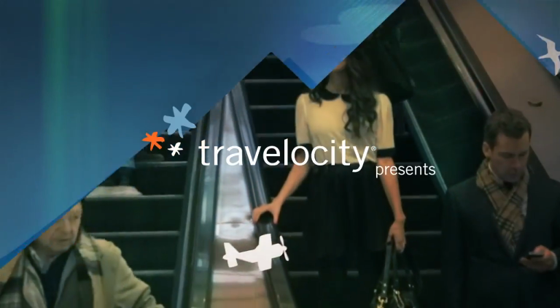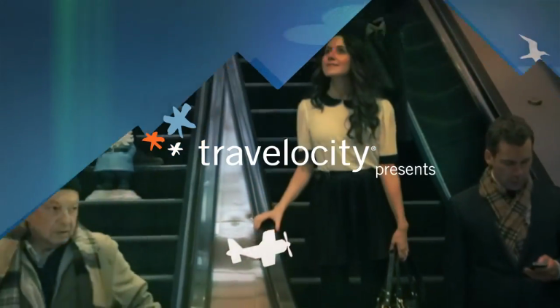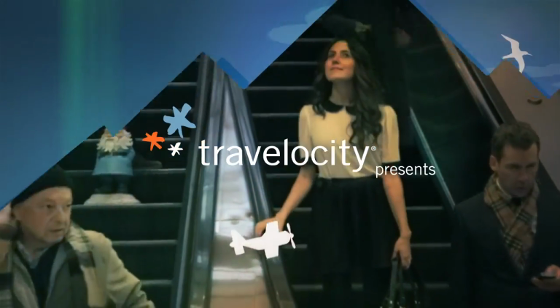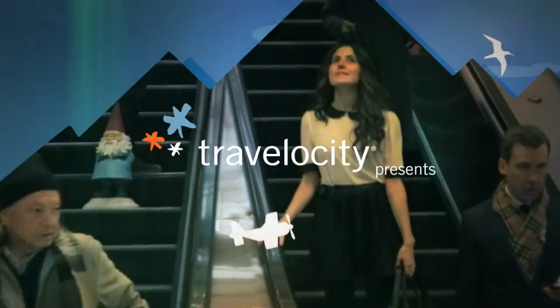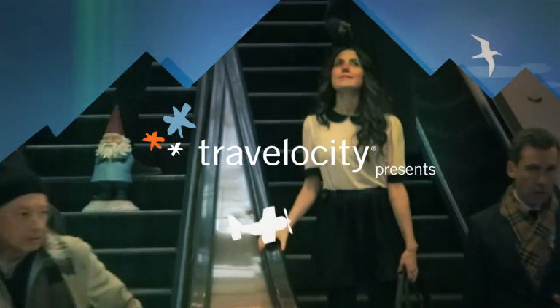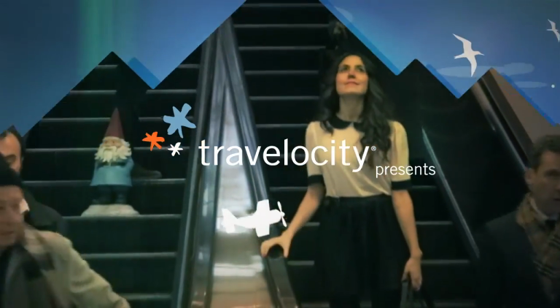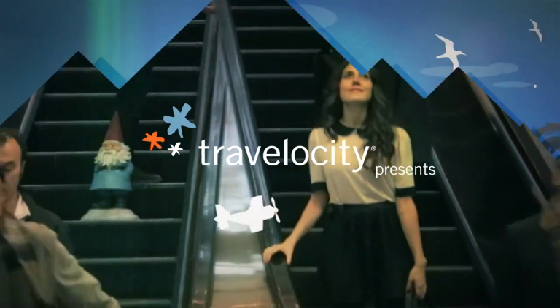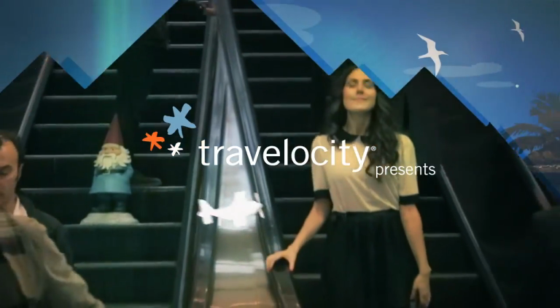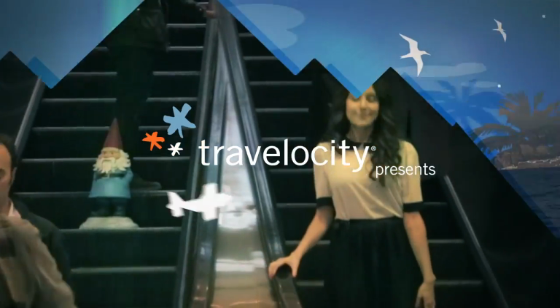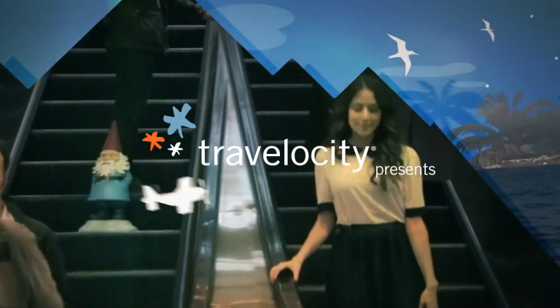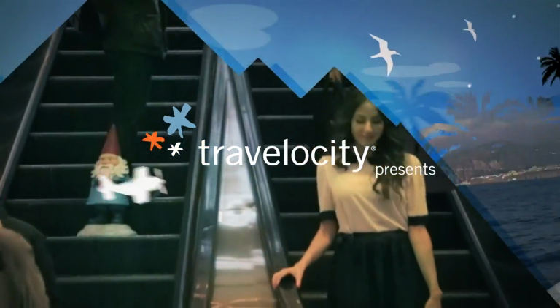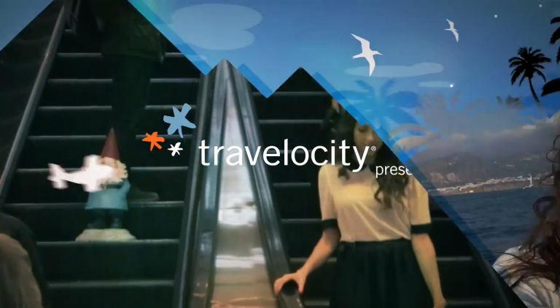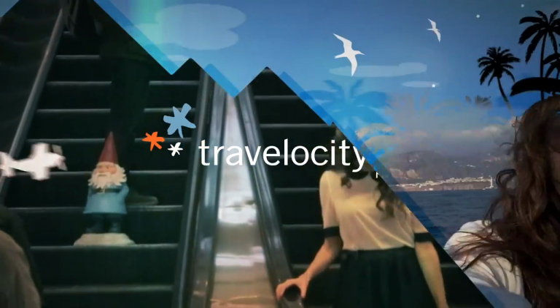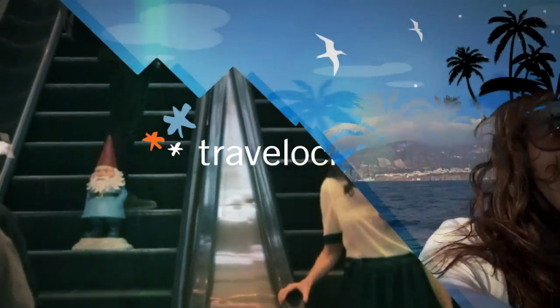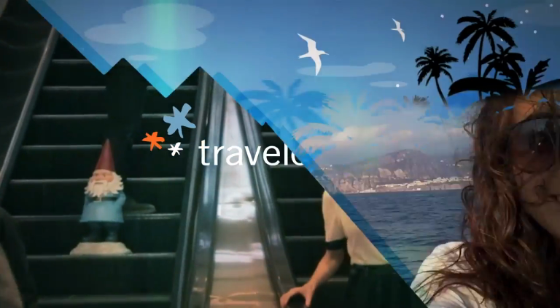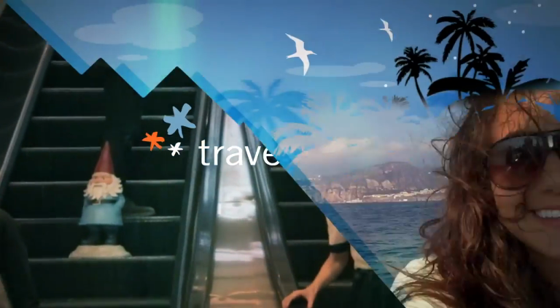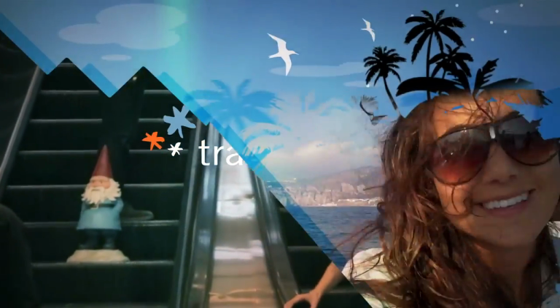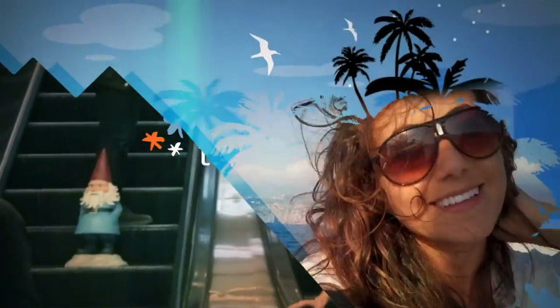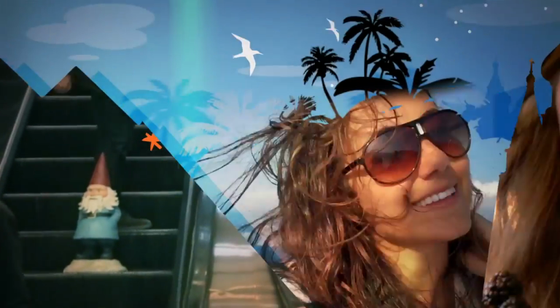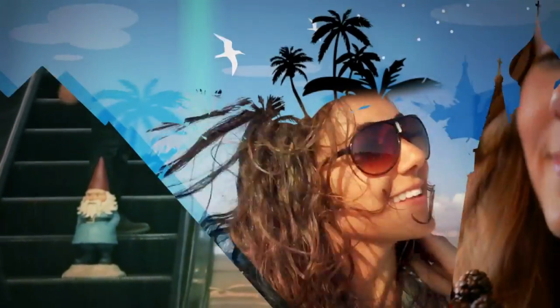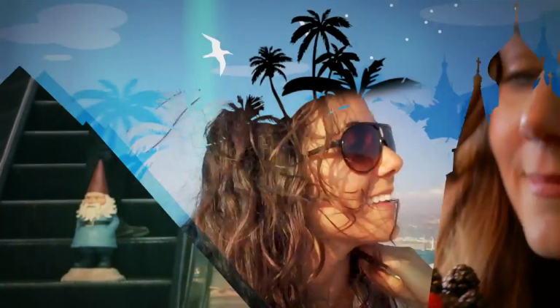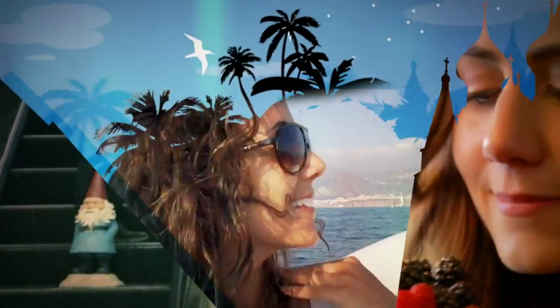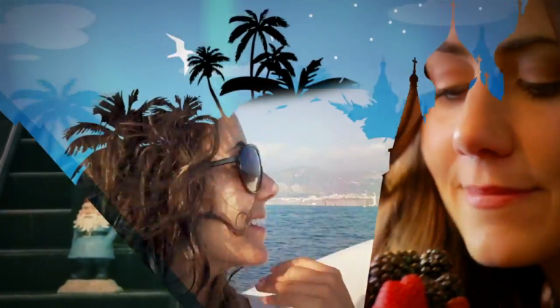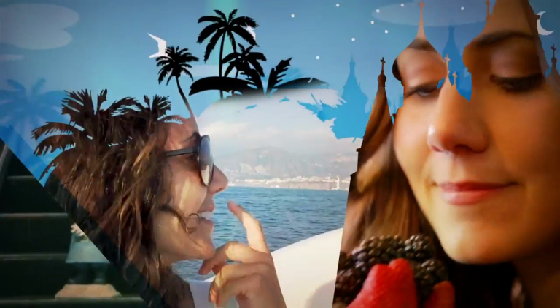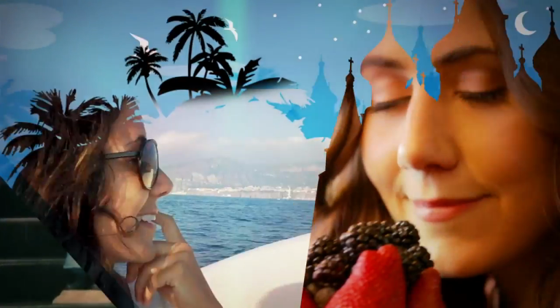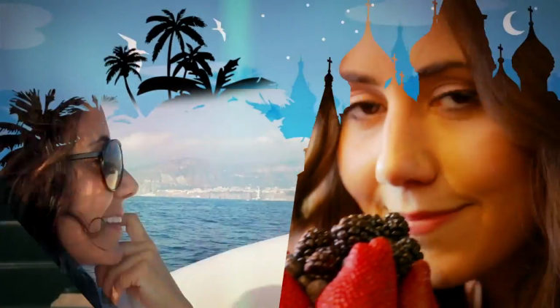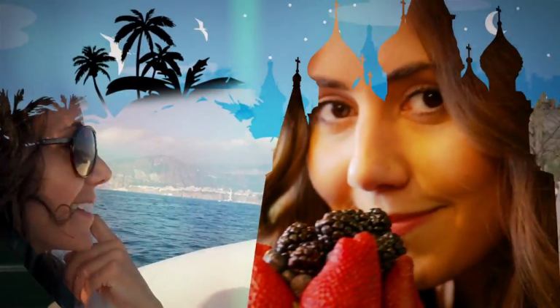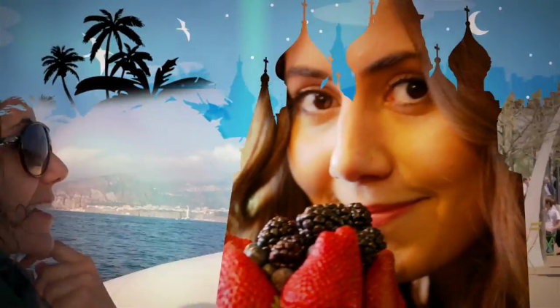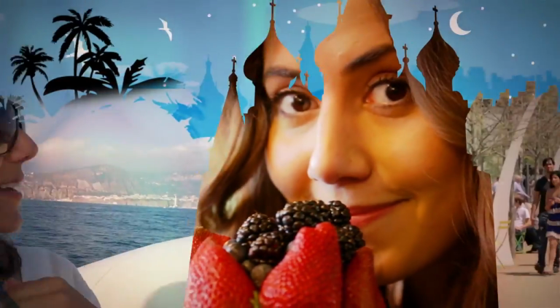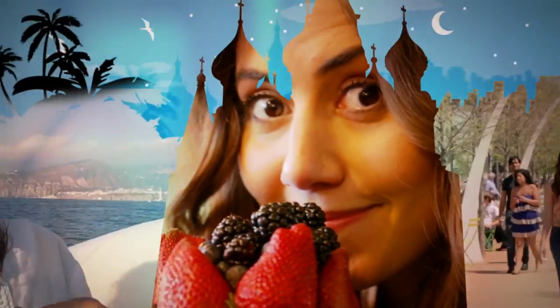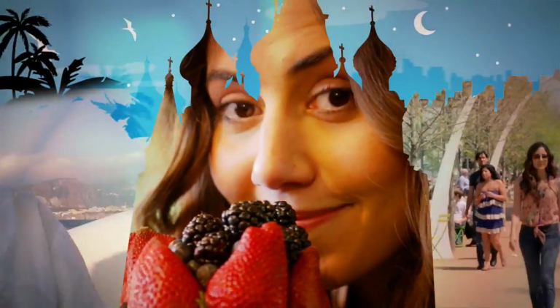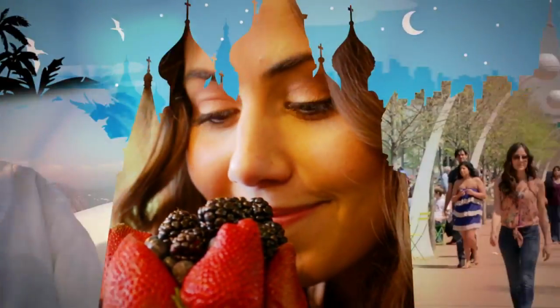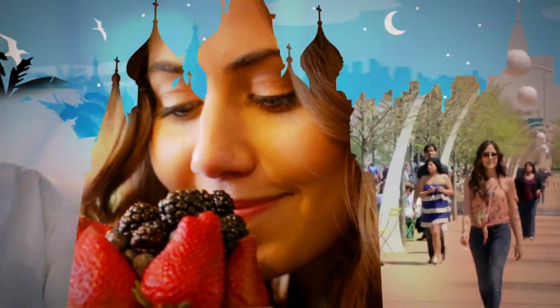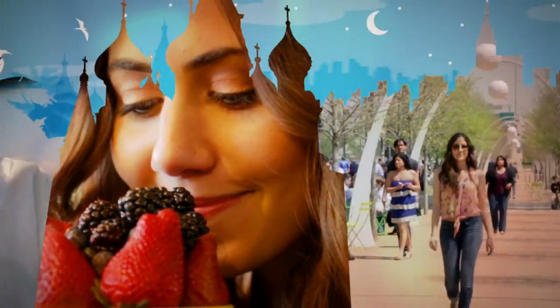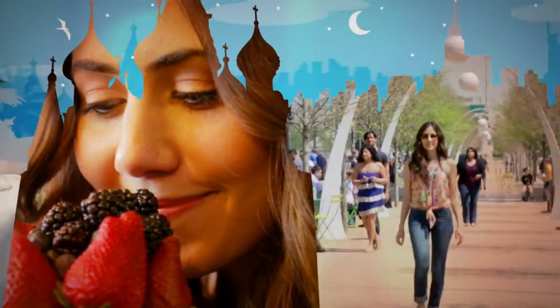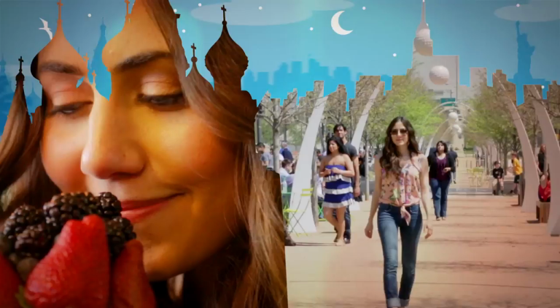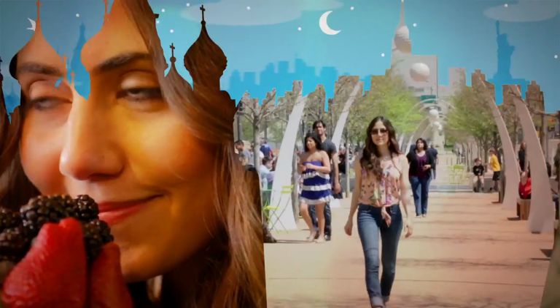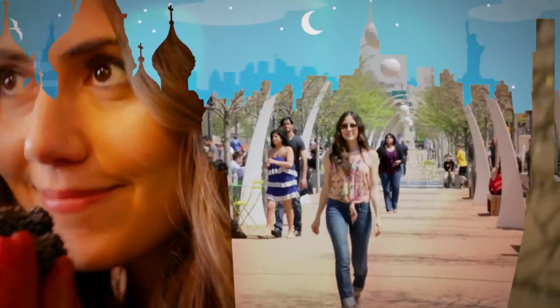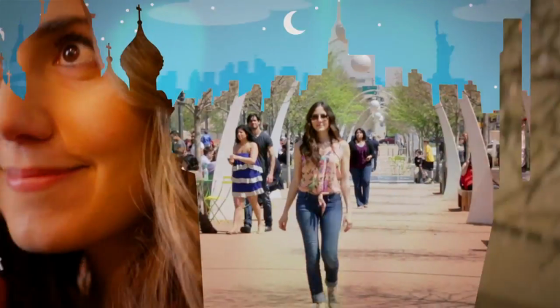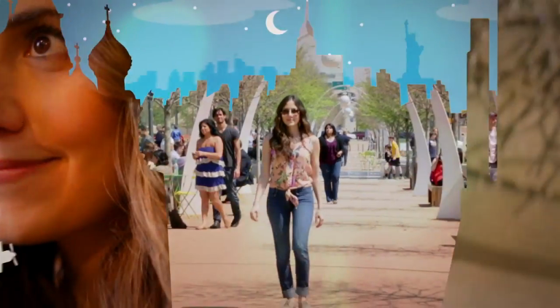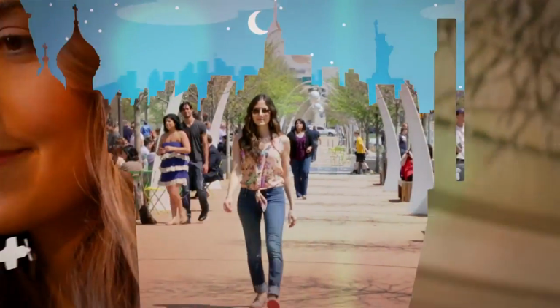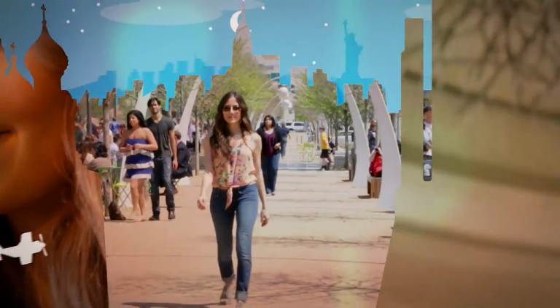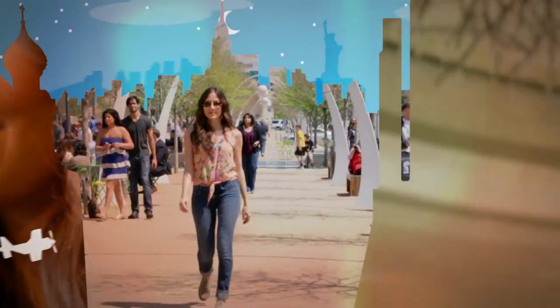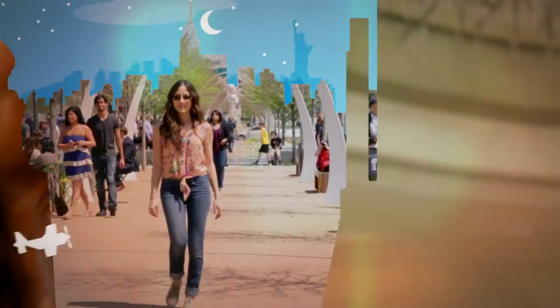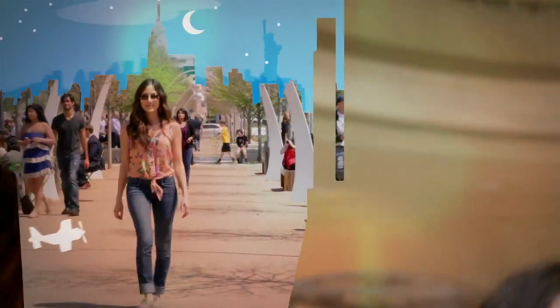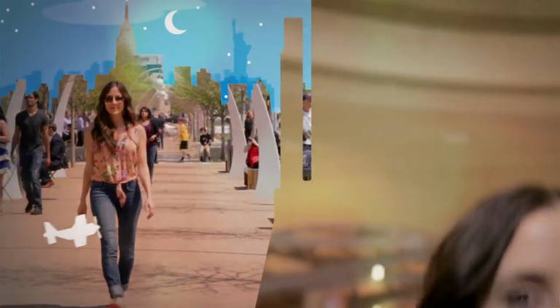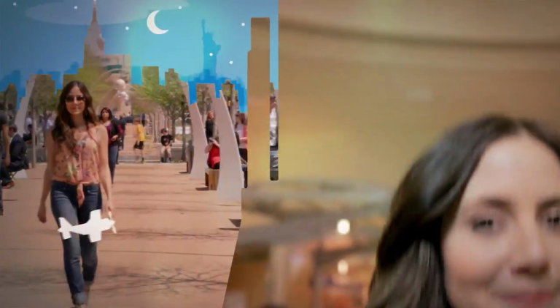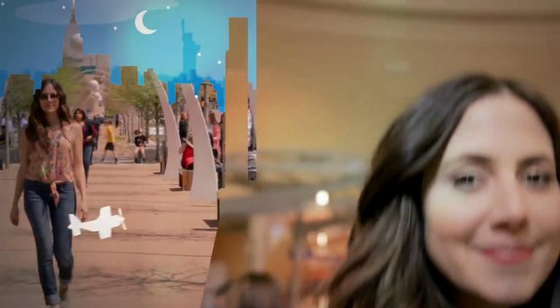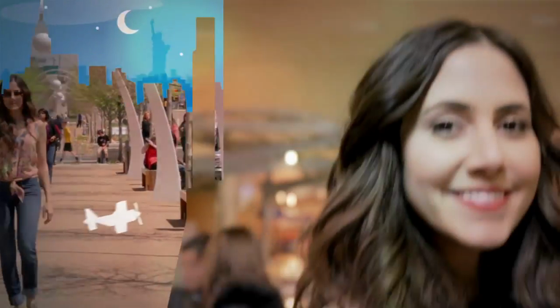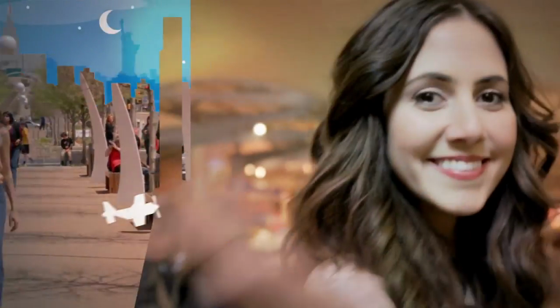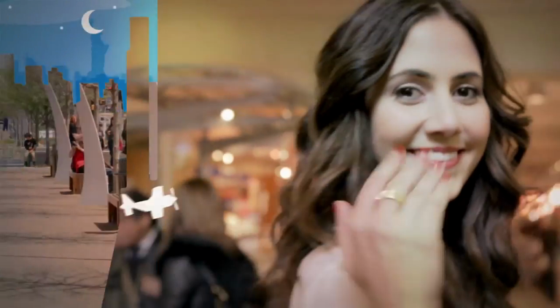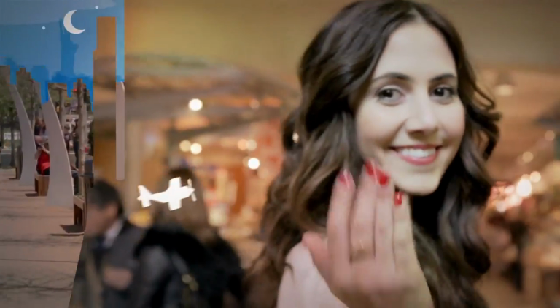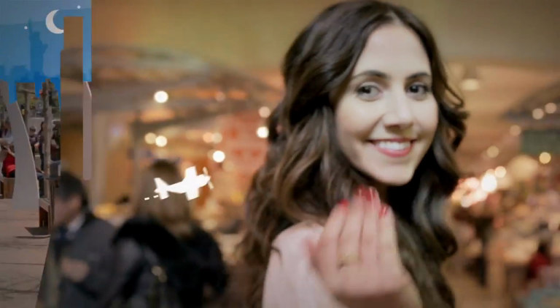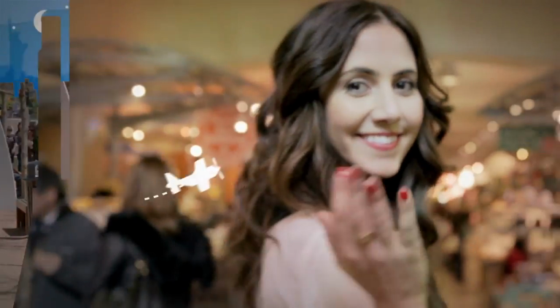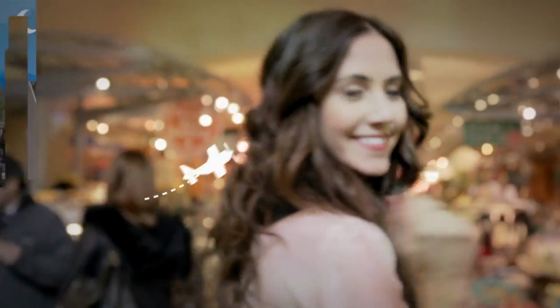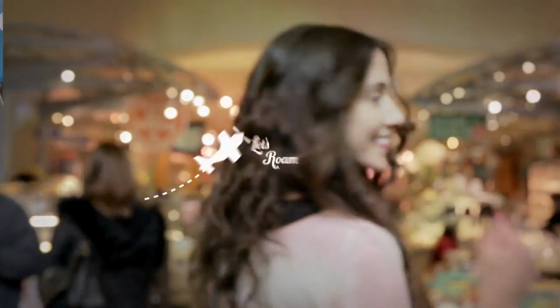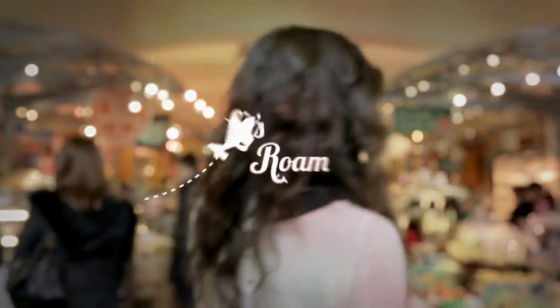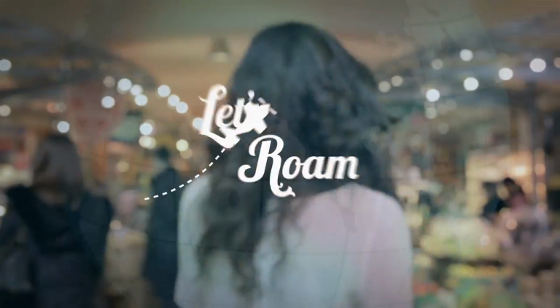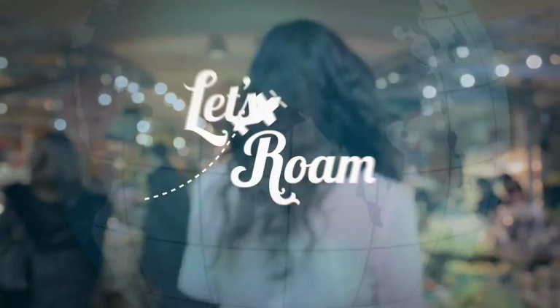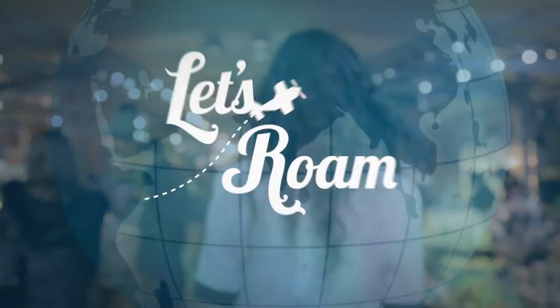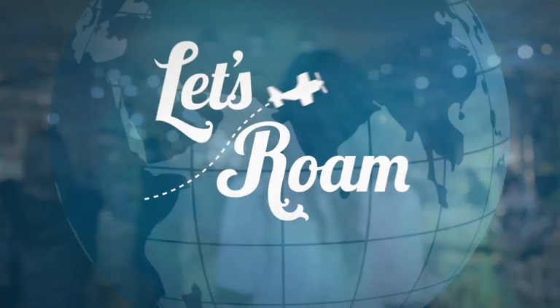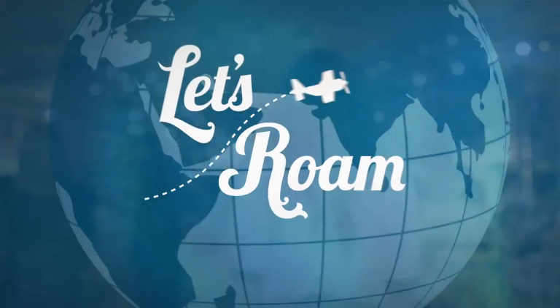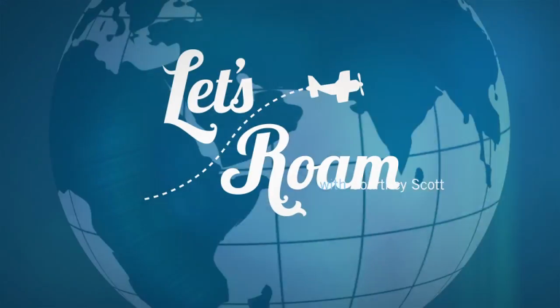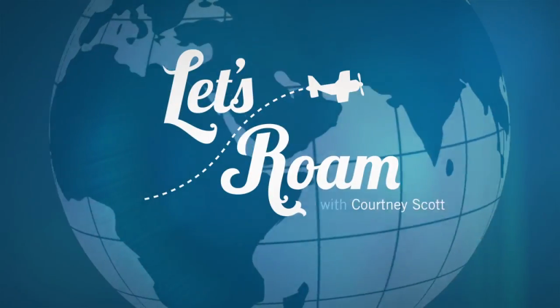Travel is about moments — big, small, and everything in between. I'm Courtney Scott. Come on, let's roam.